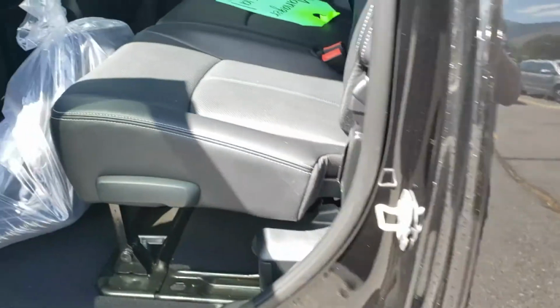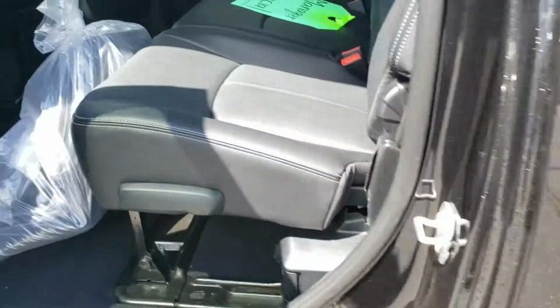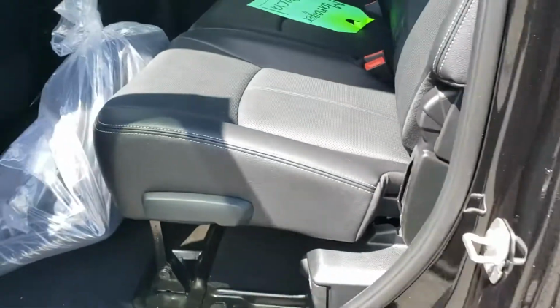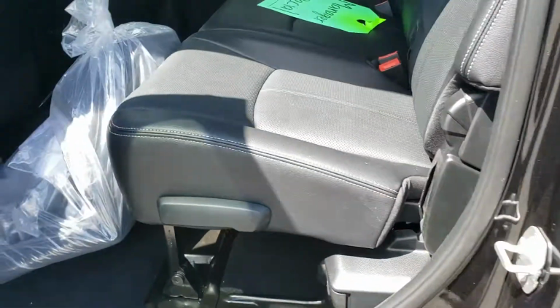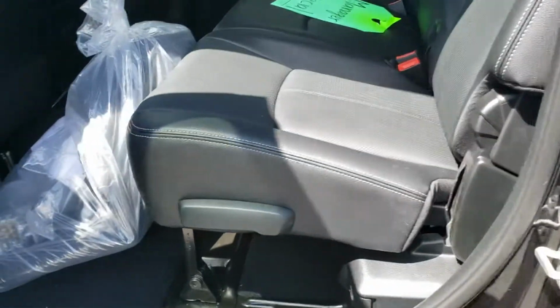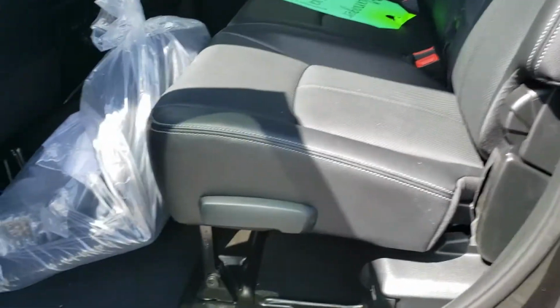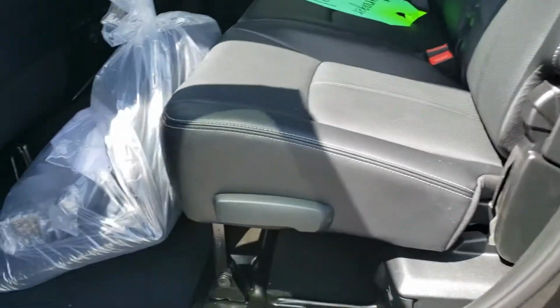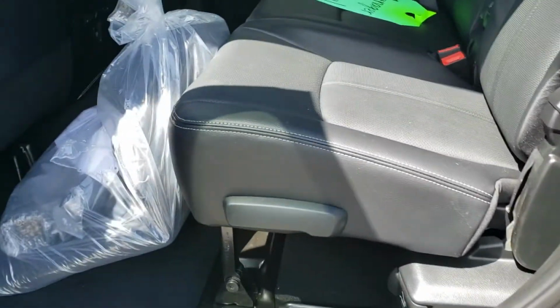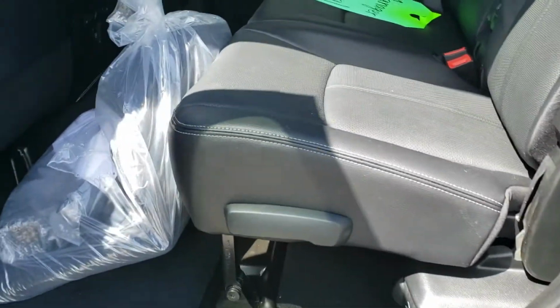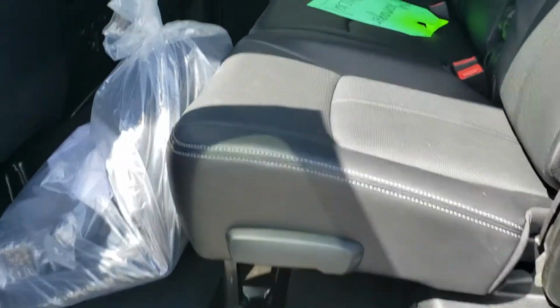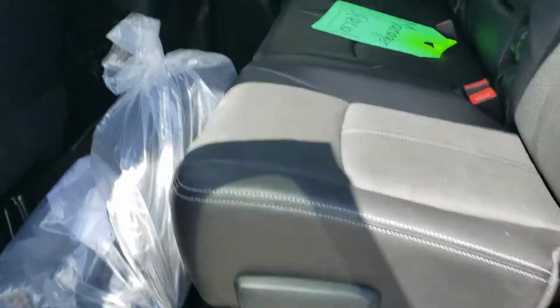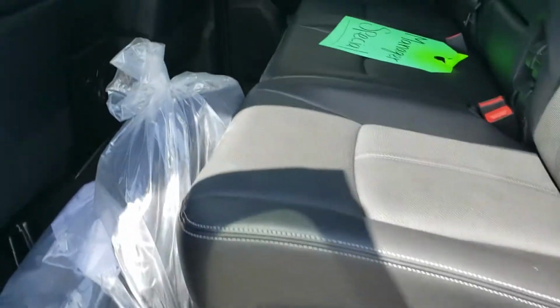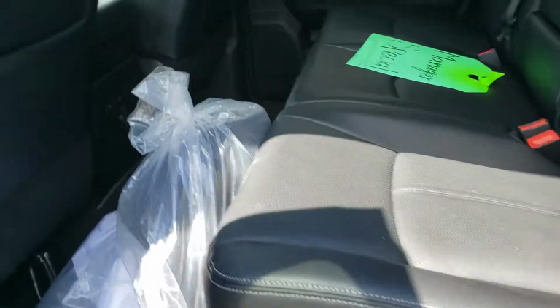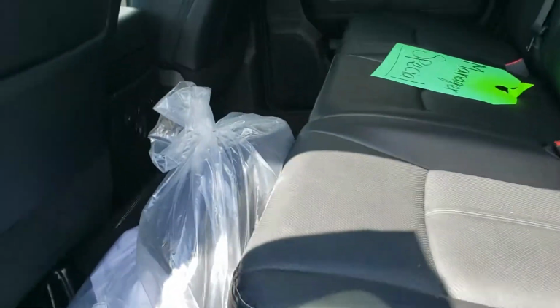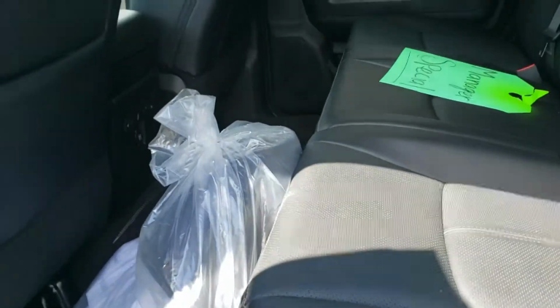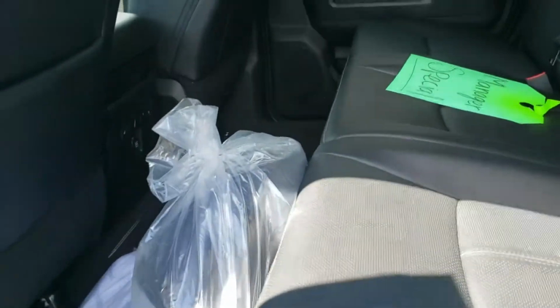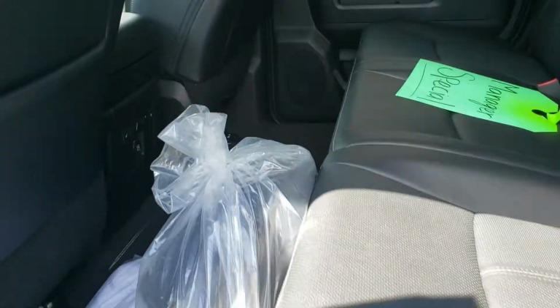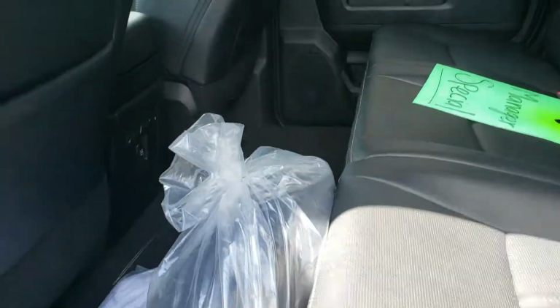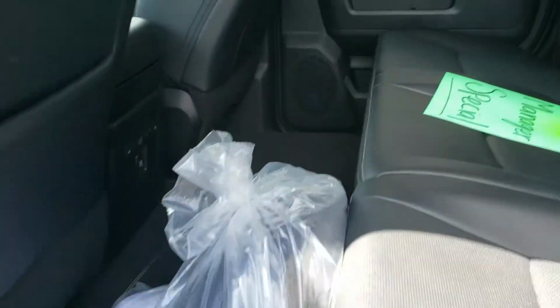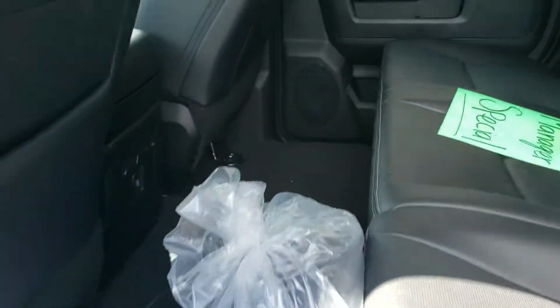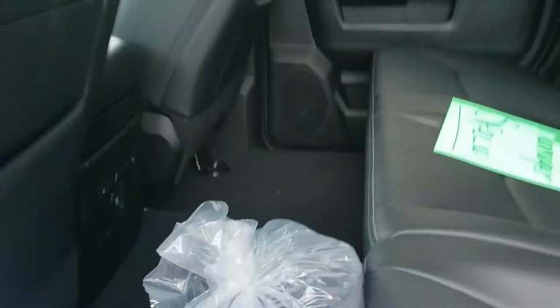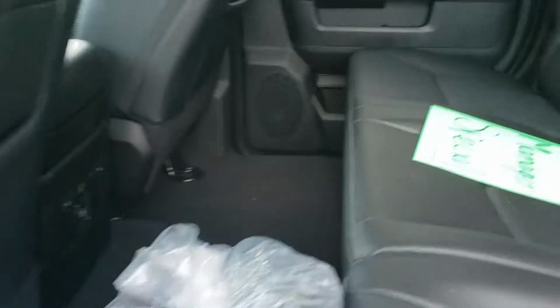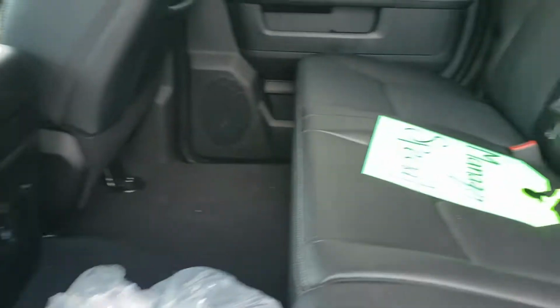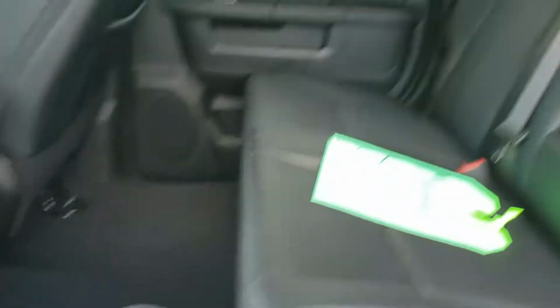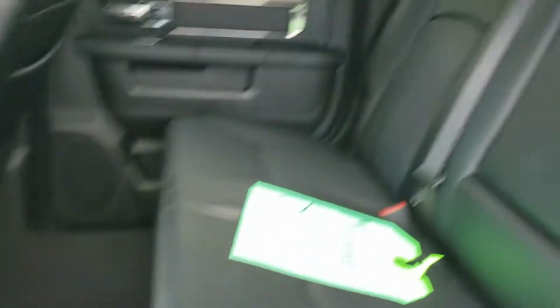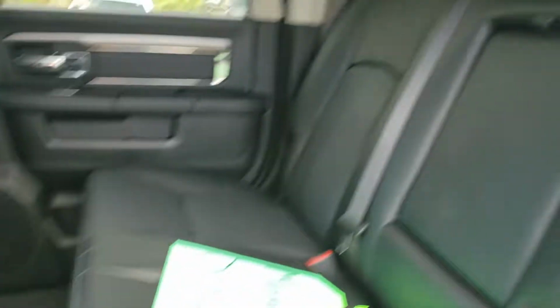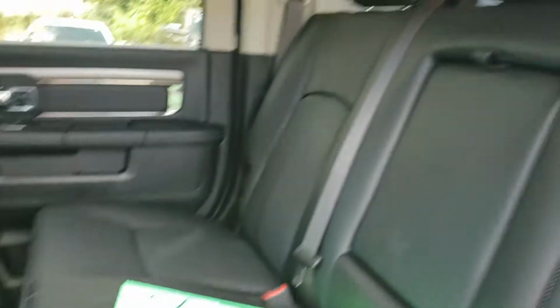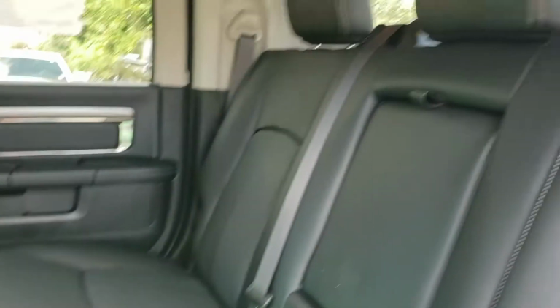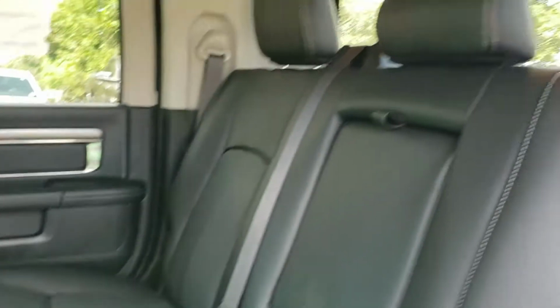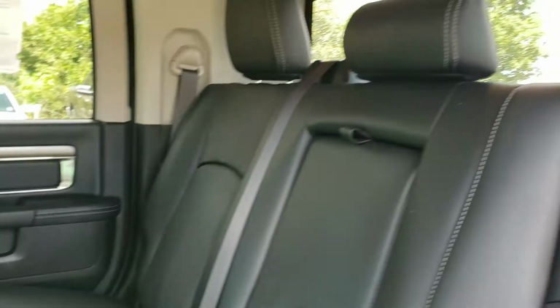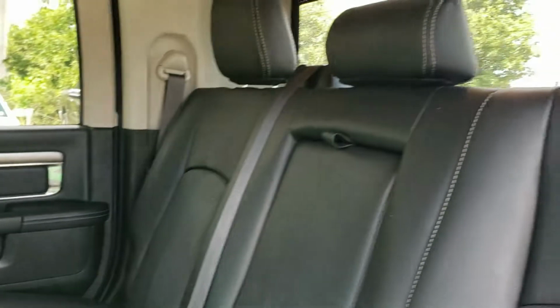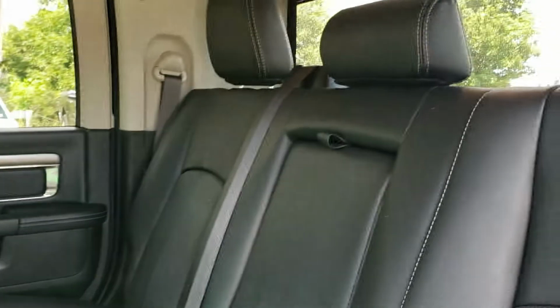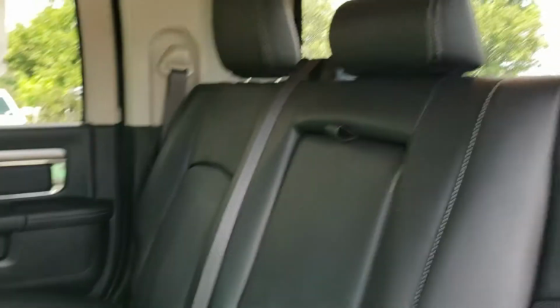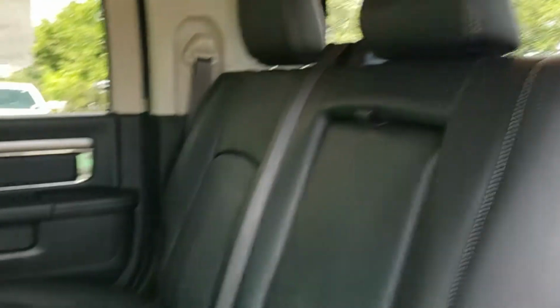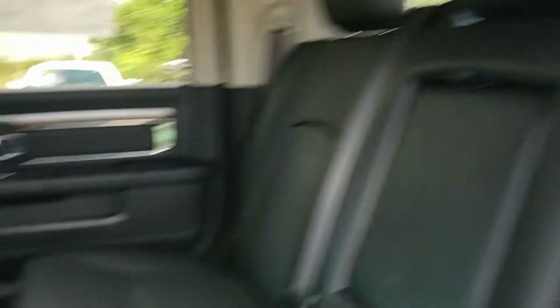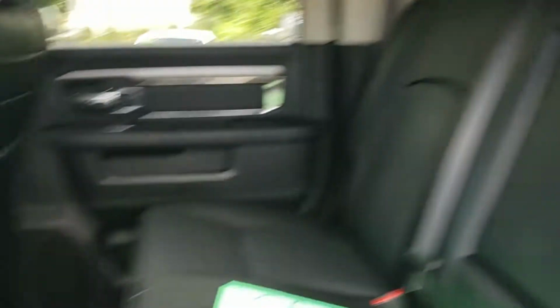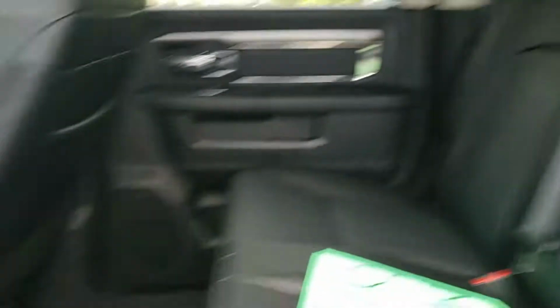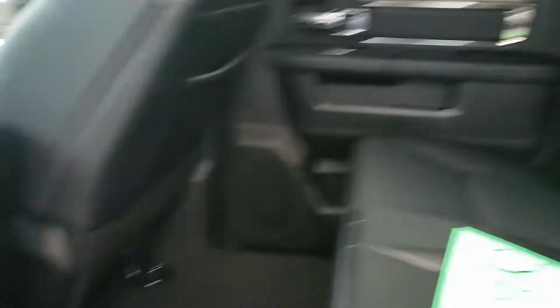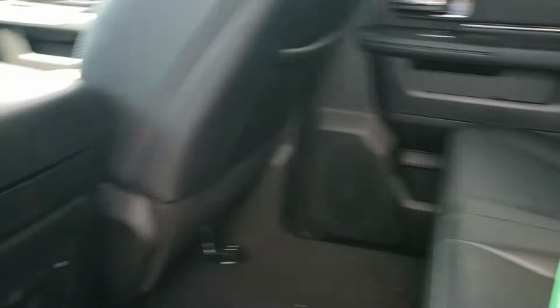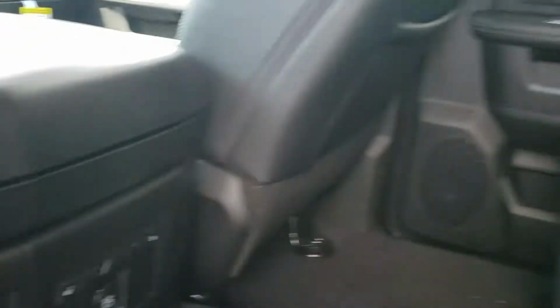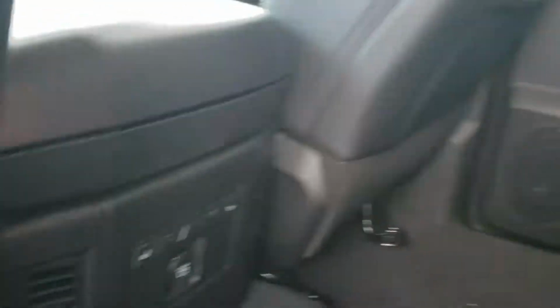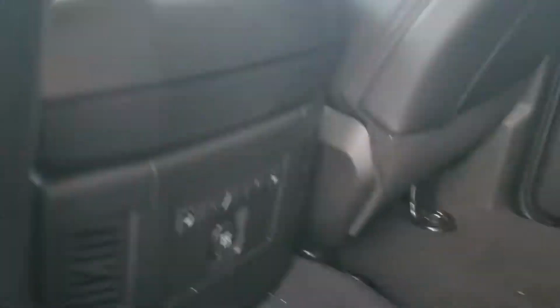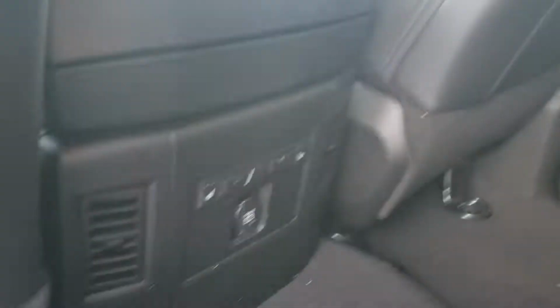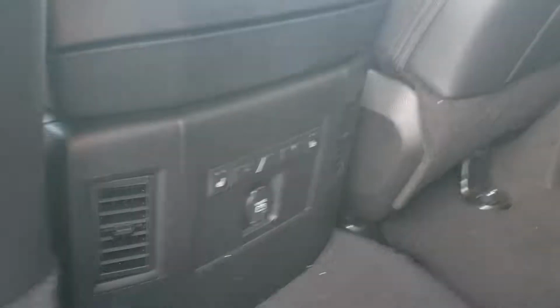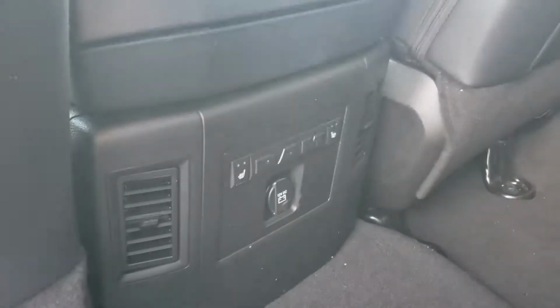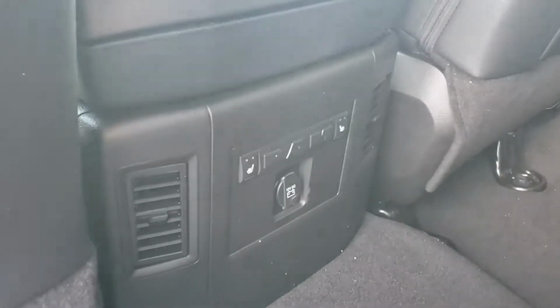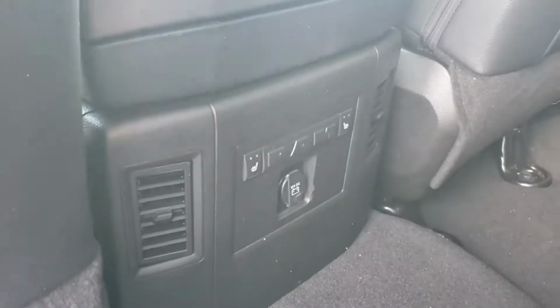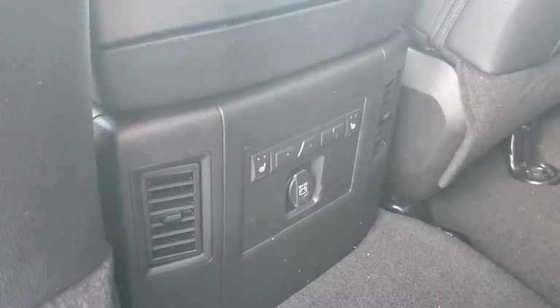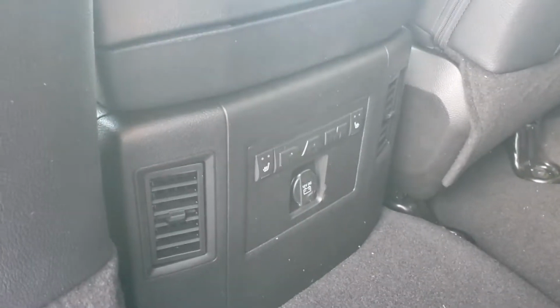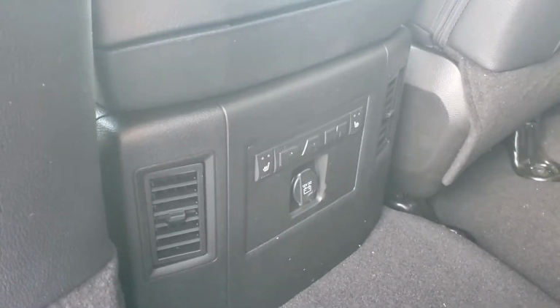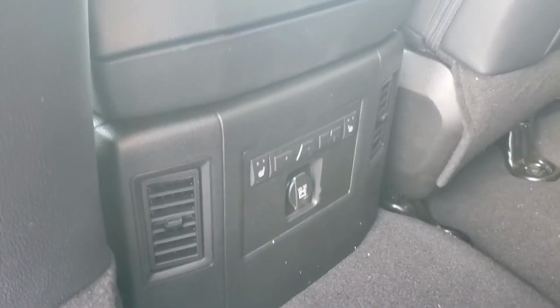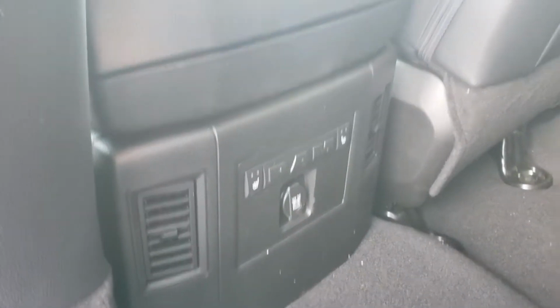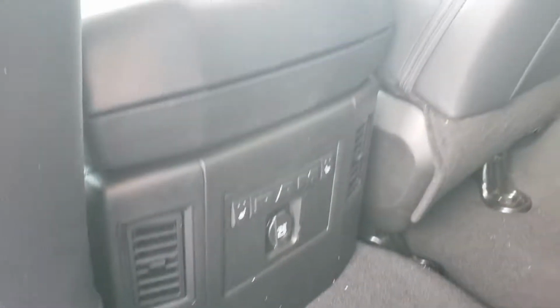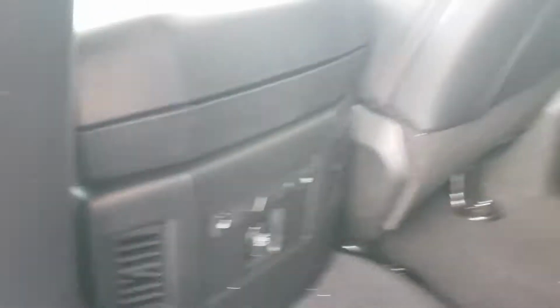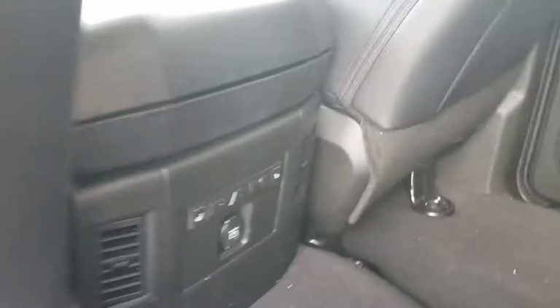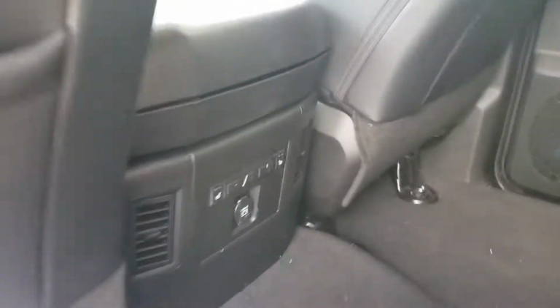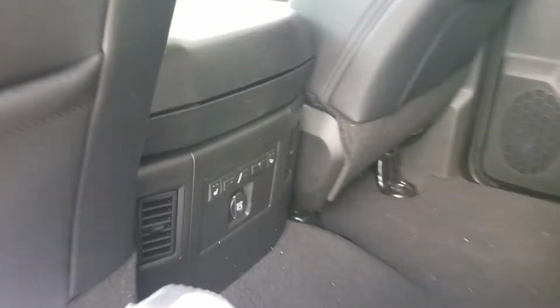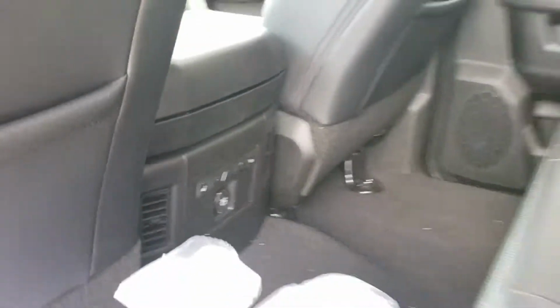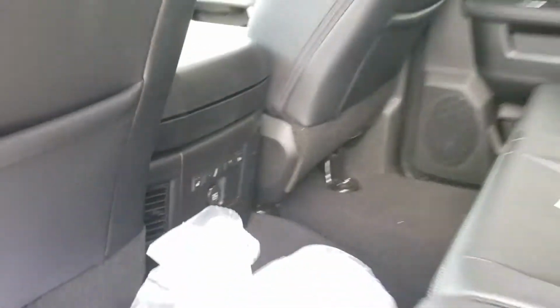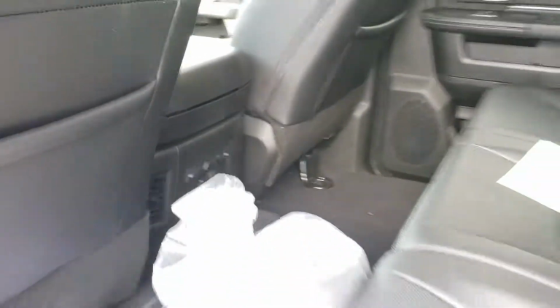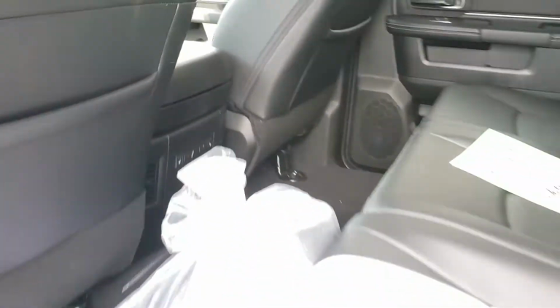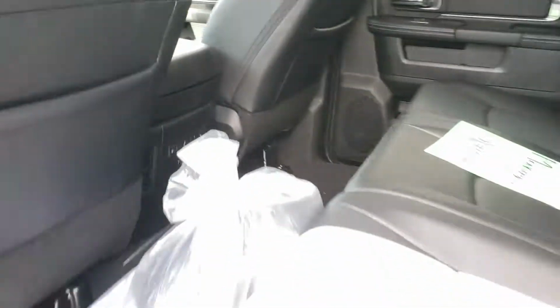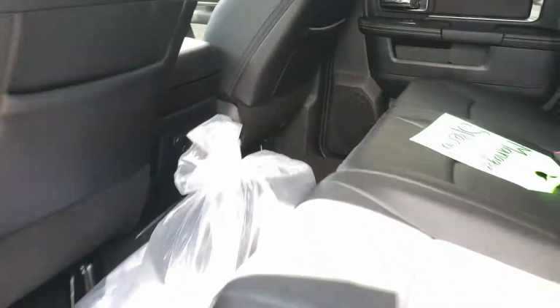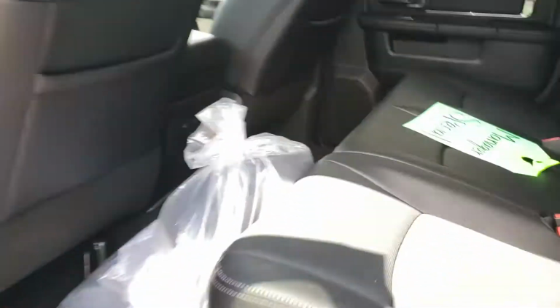Of course that's the Mega Cab so you've got just tons and tons of room back here. And the back seats are heated on this one as well.